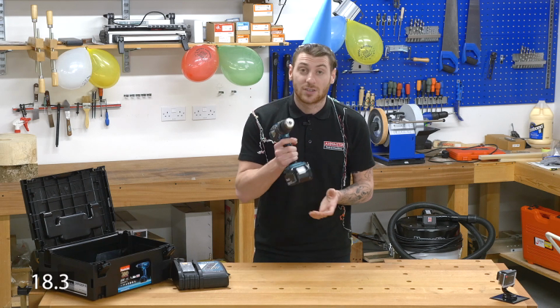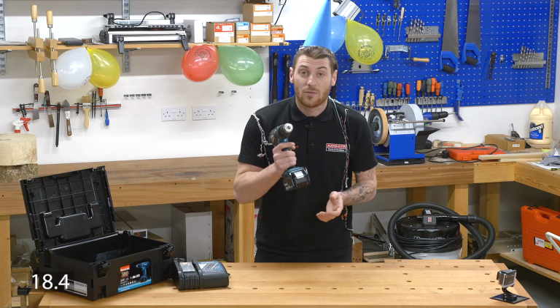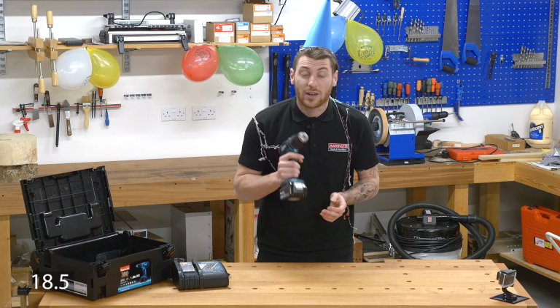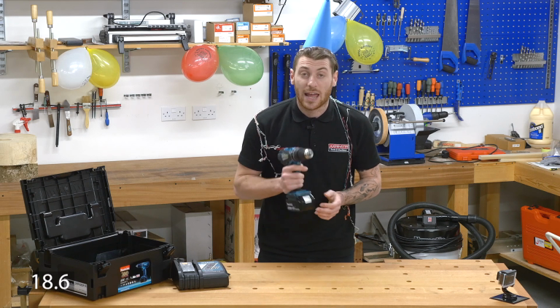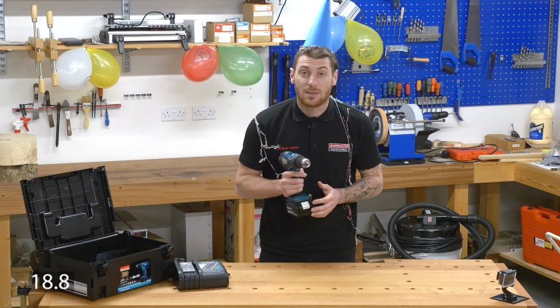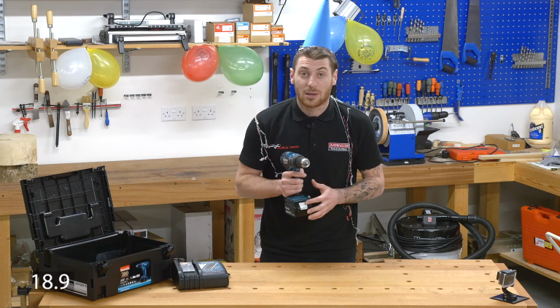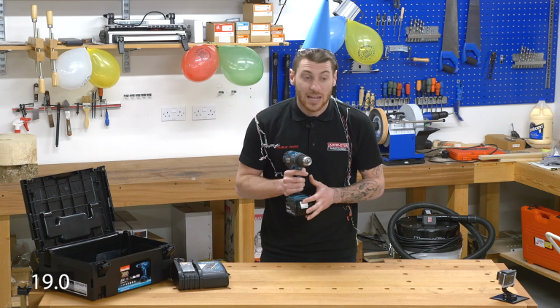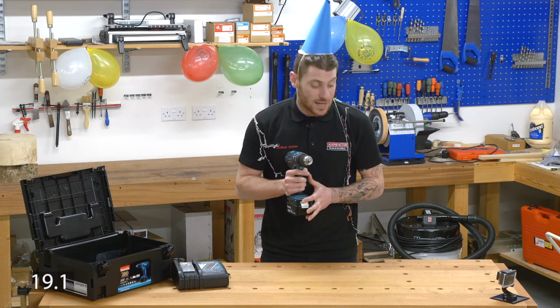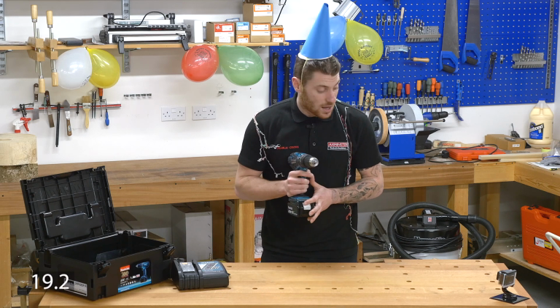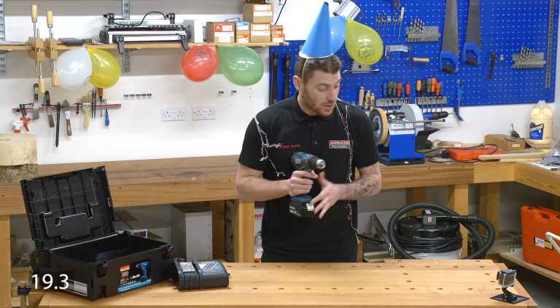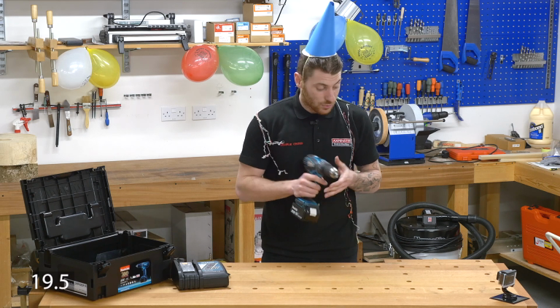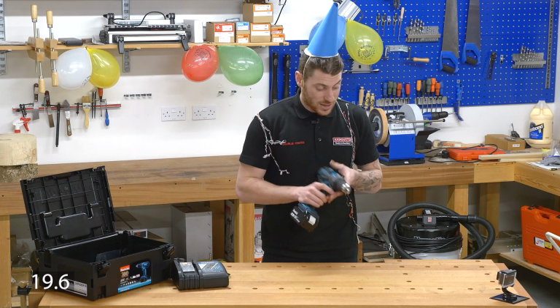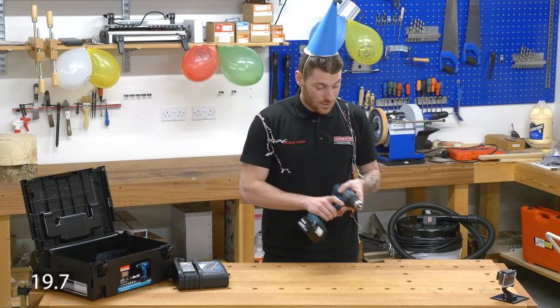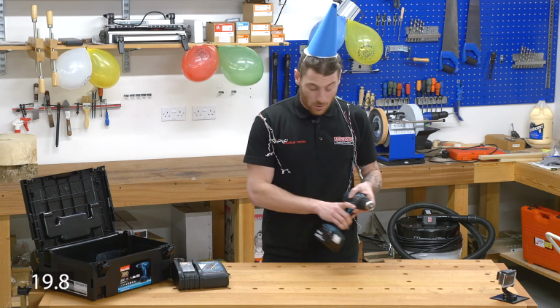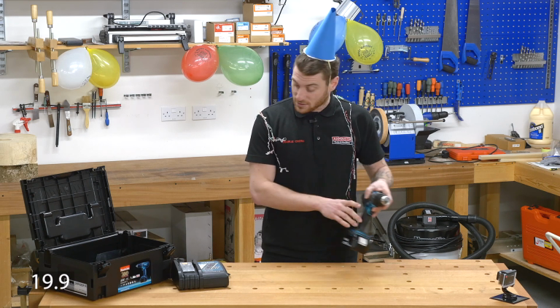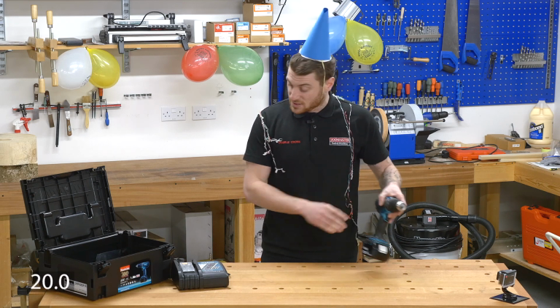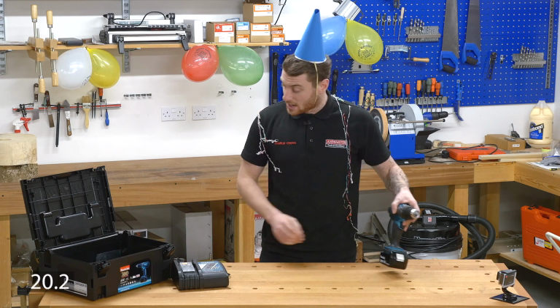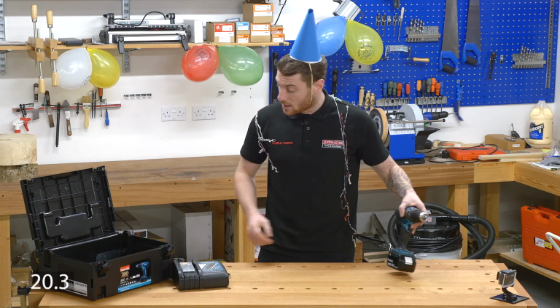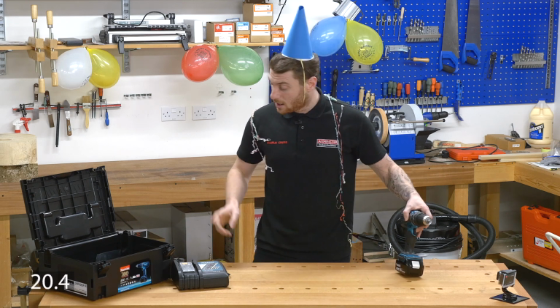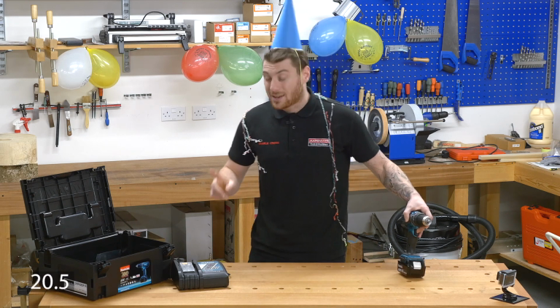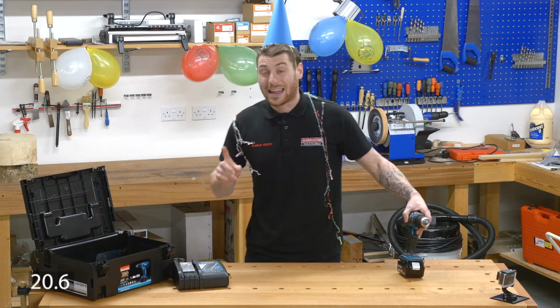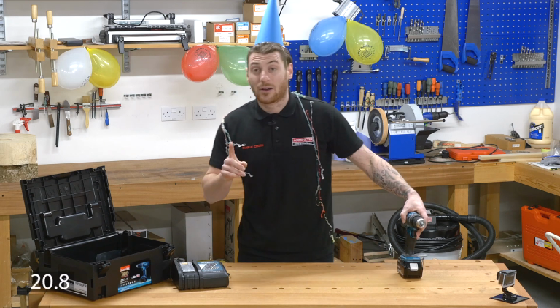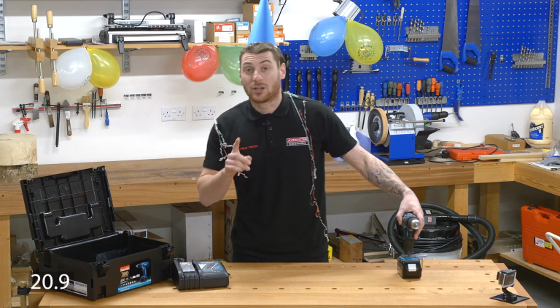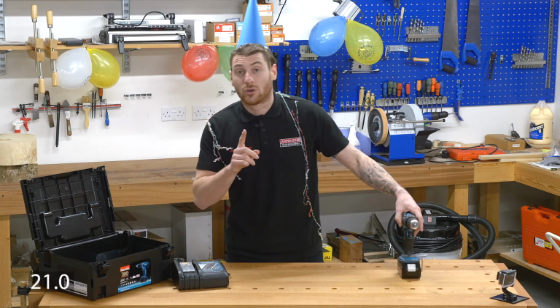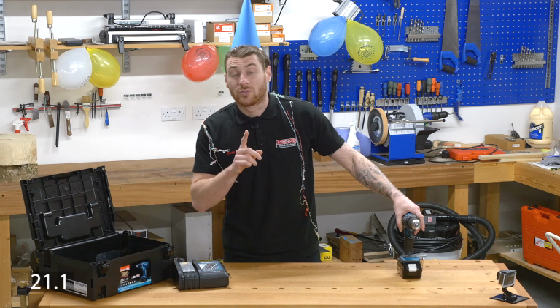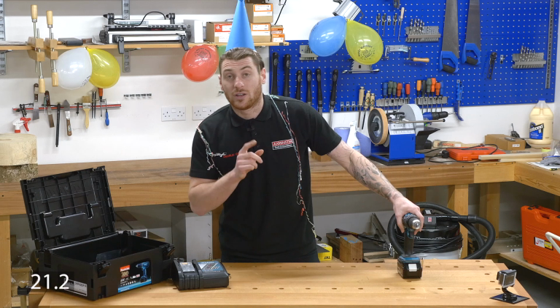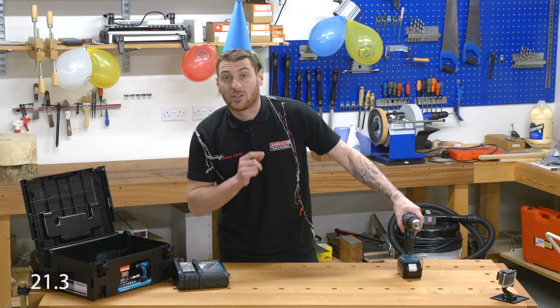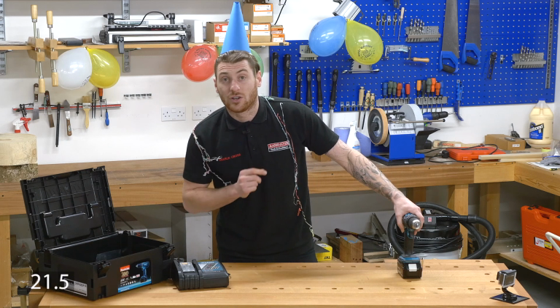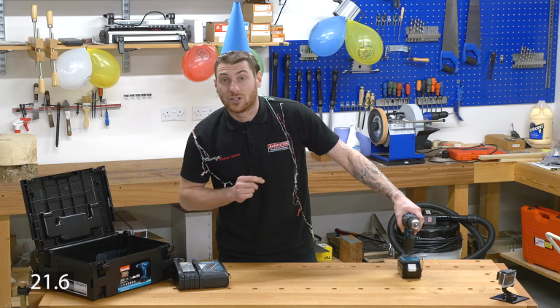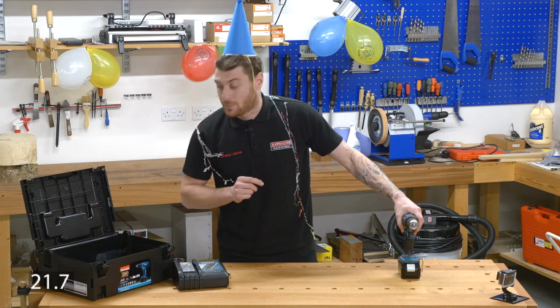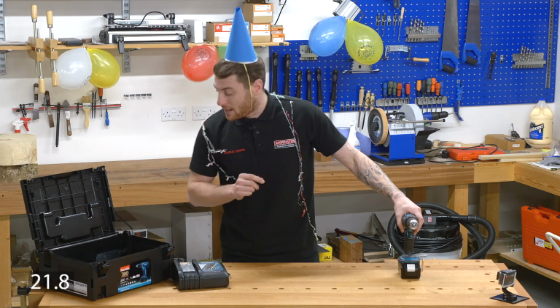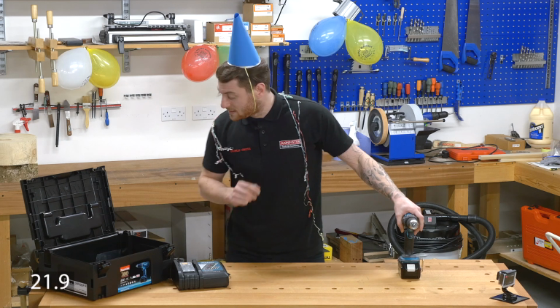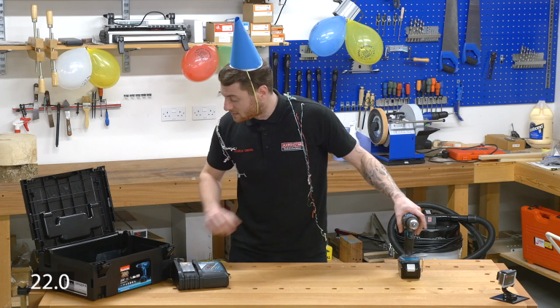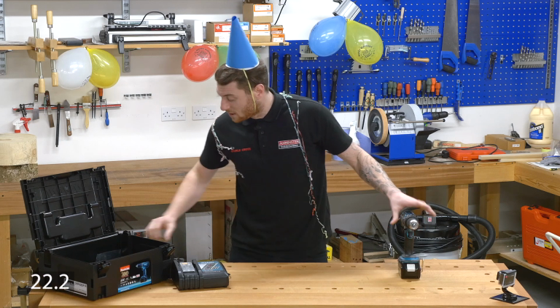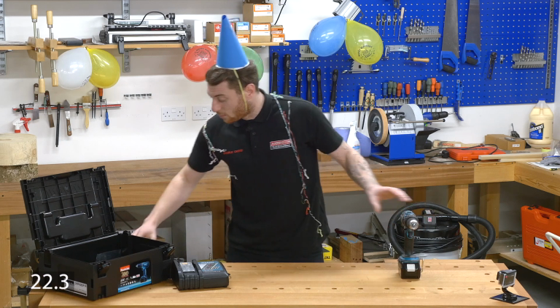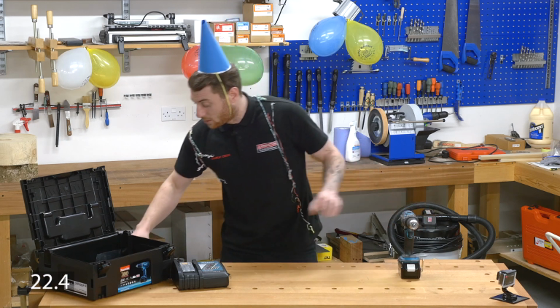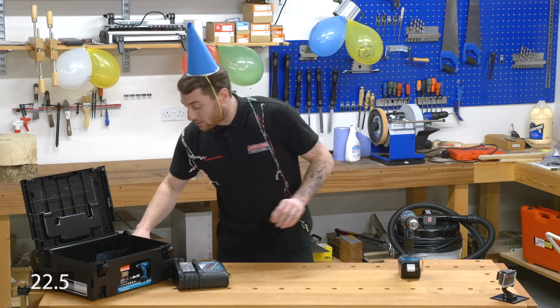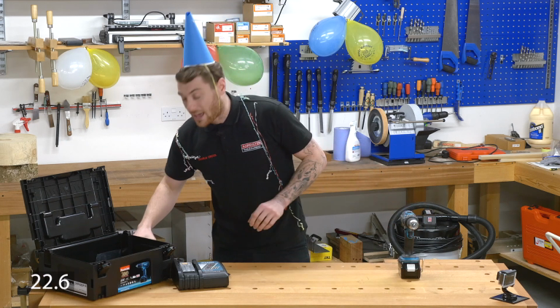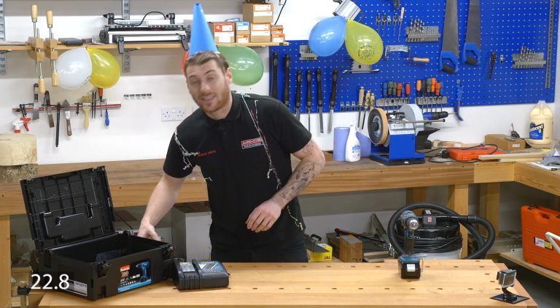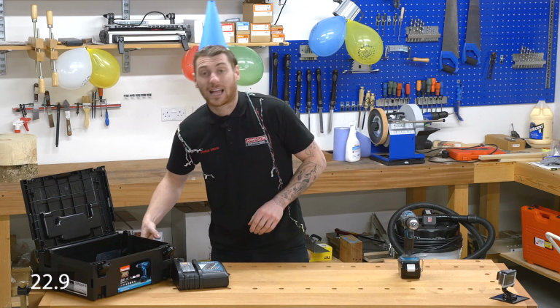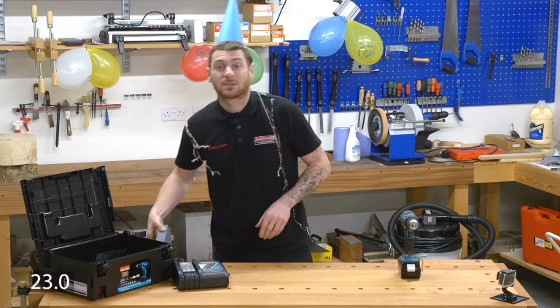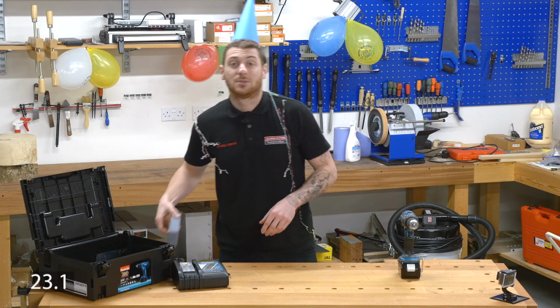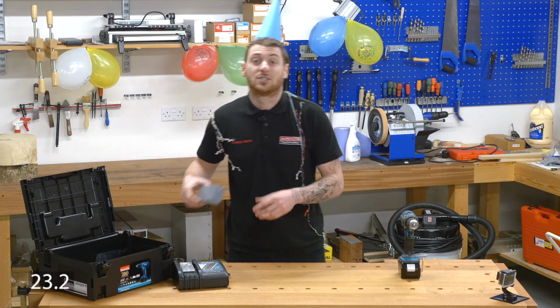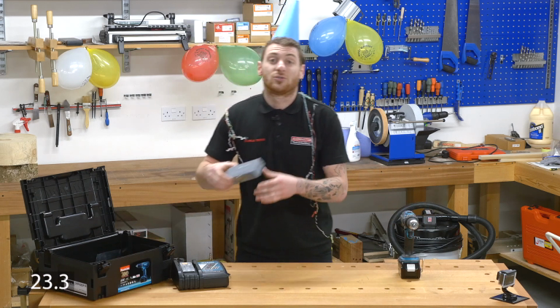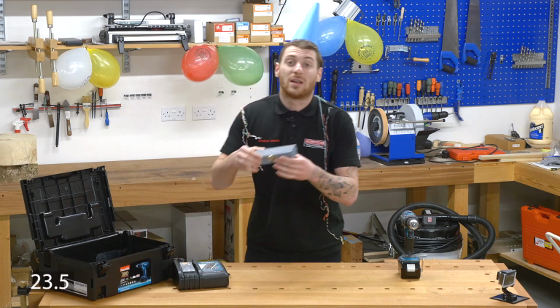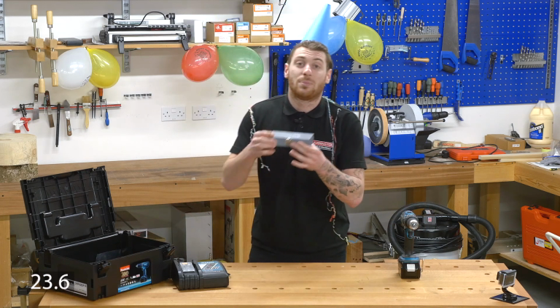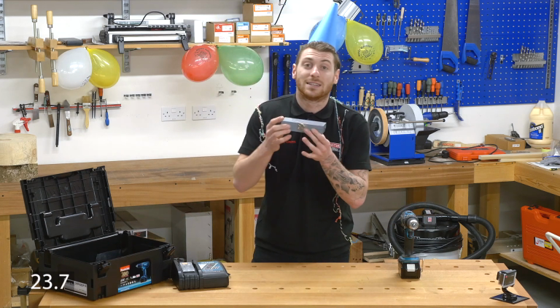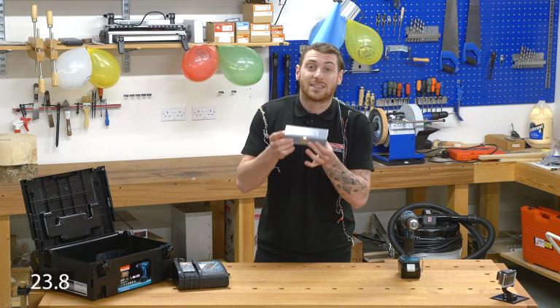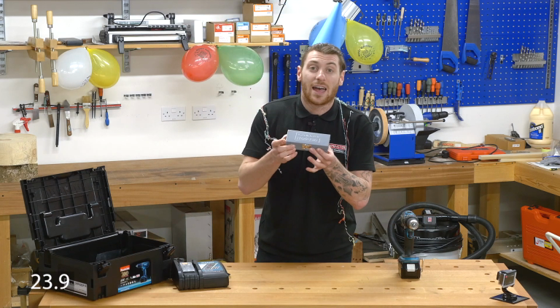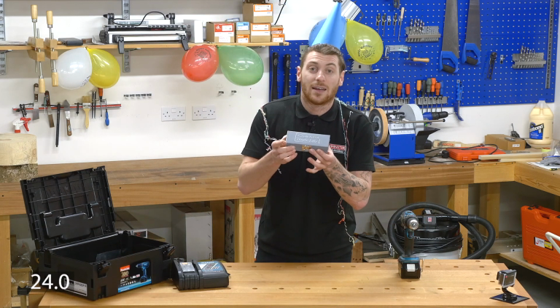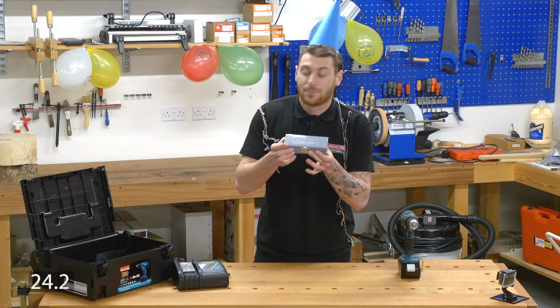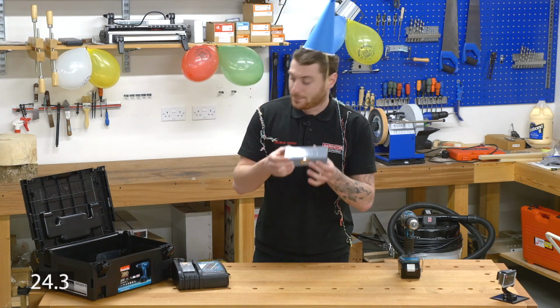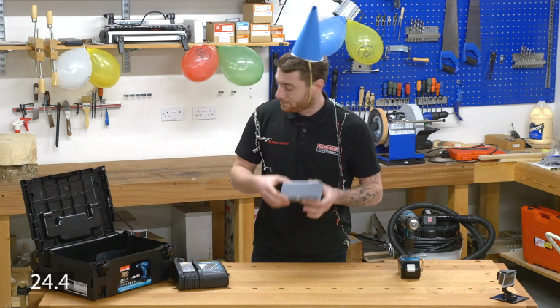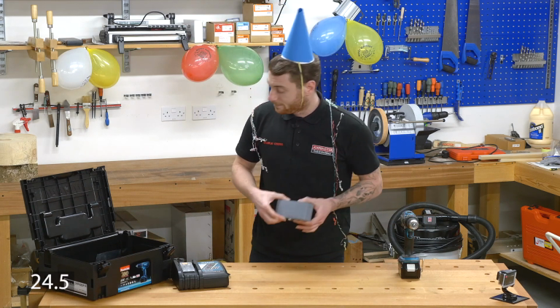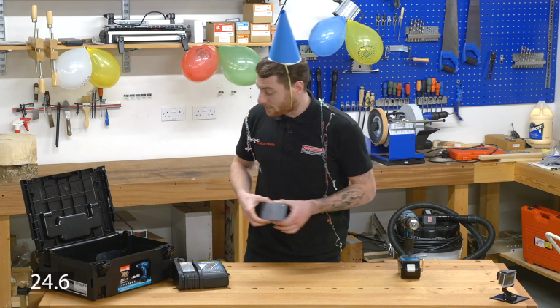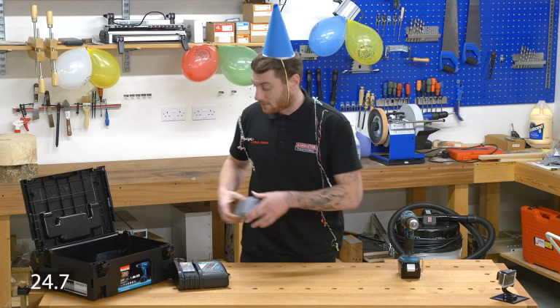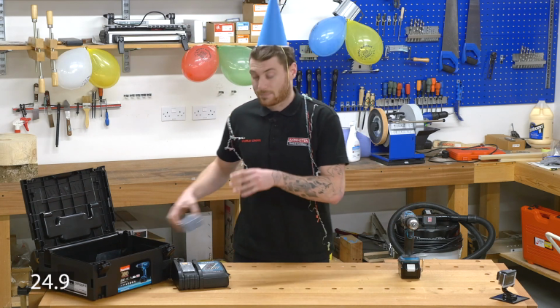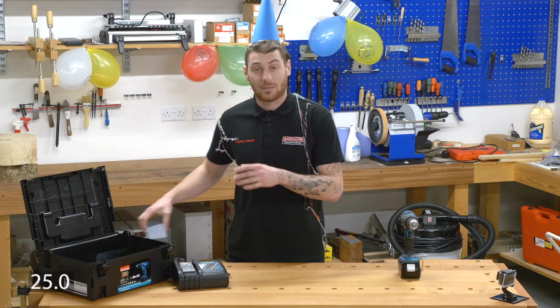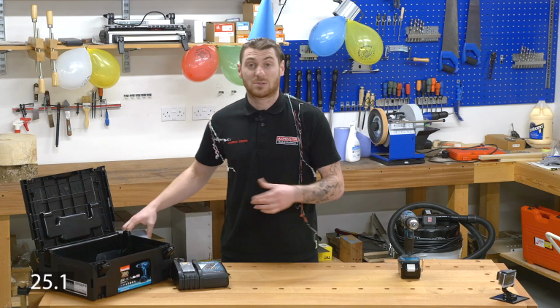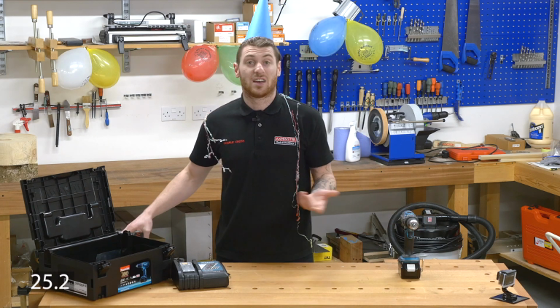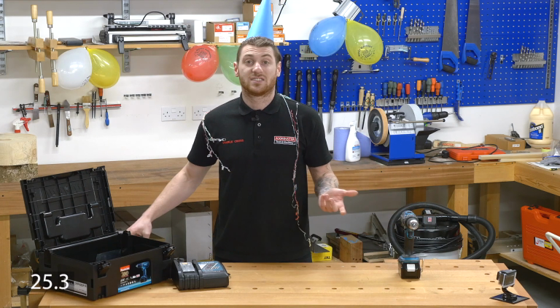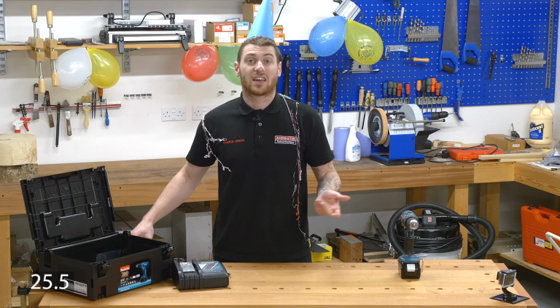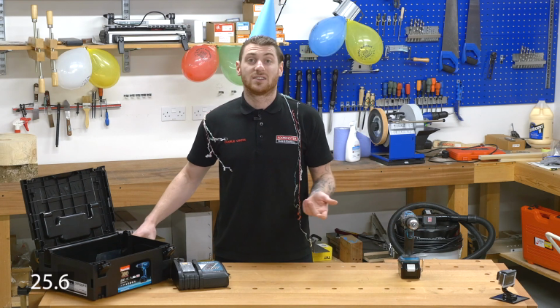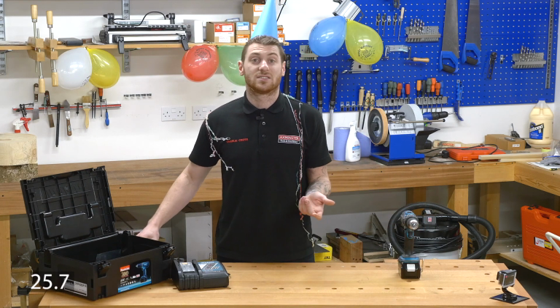Don't forget the Makita 3 year warranty. Now, your drill's only as good as your bits — why not get the Axiomster Trade bit set? That was 30 seconds.